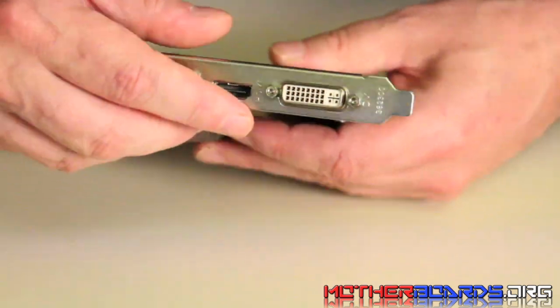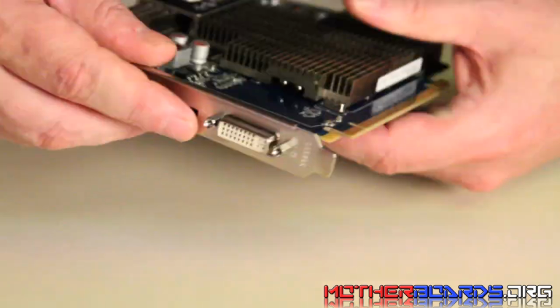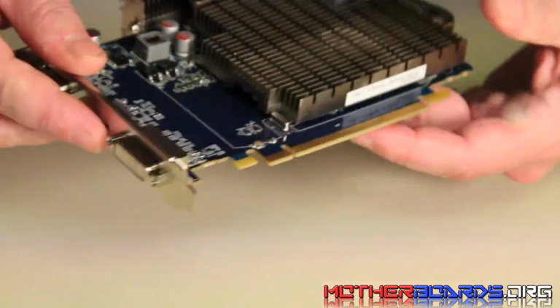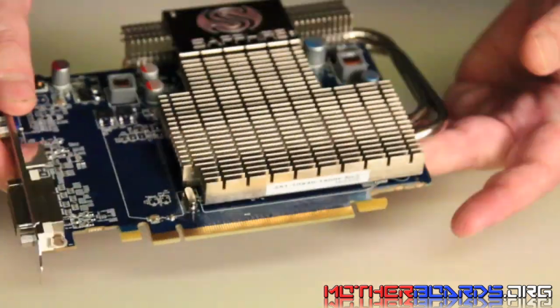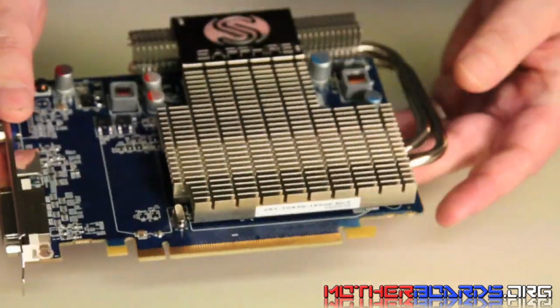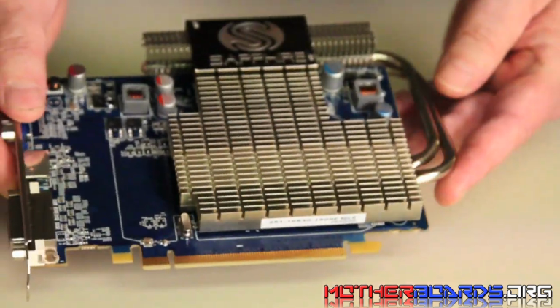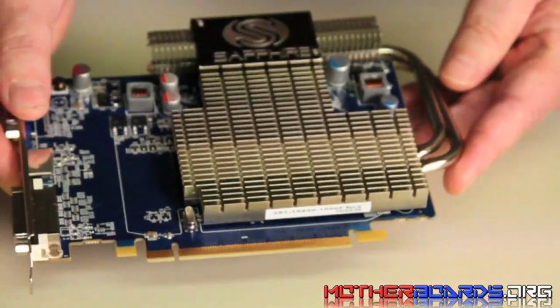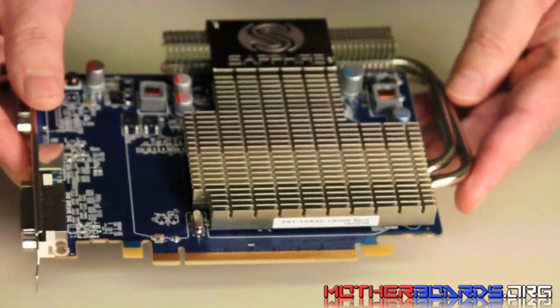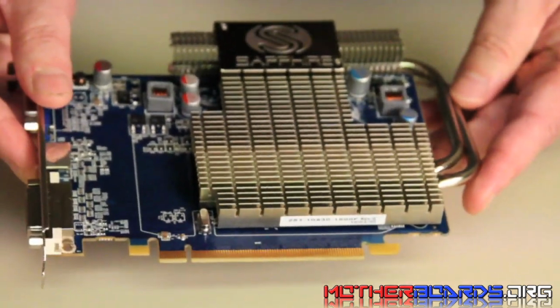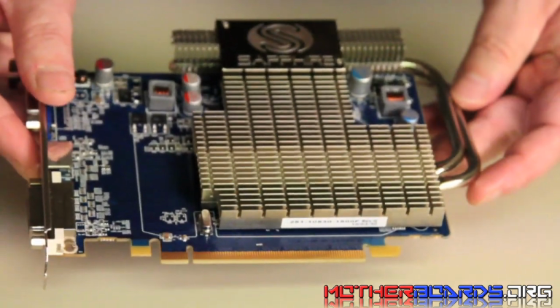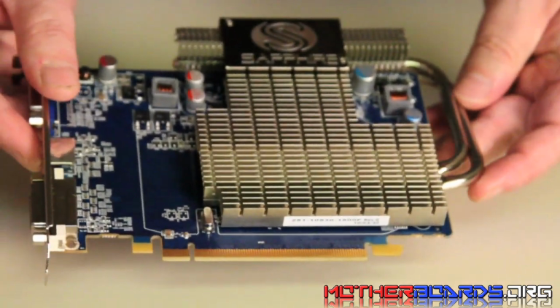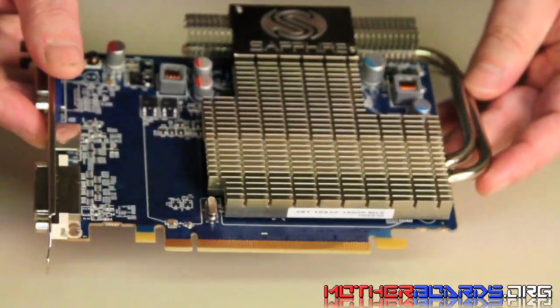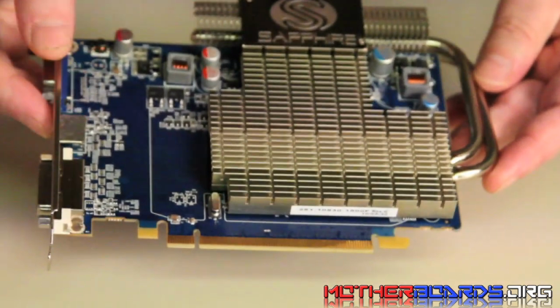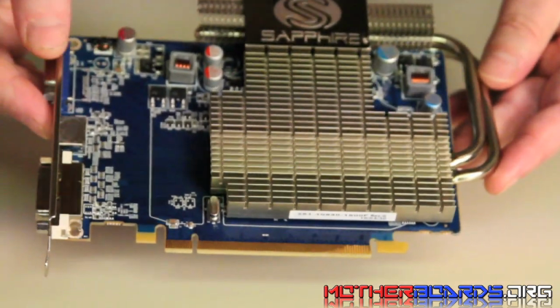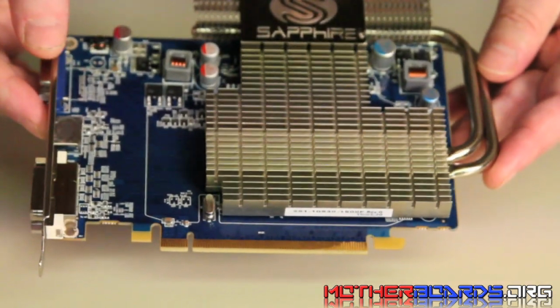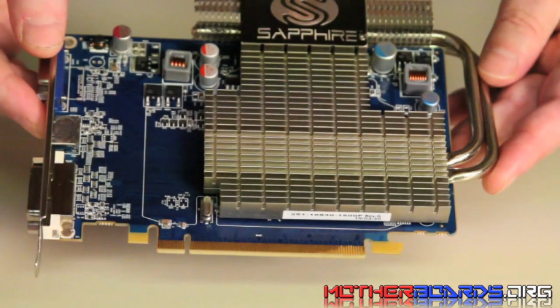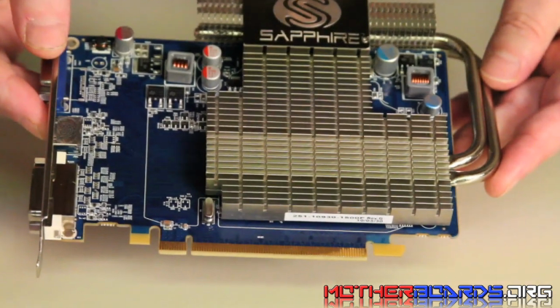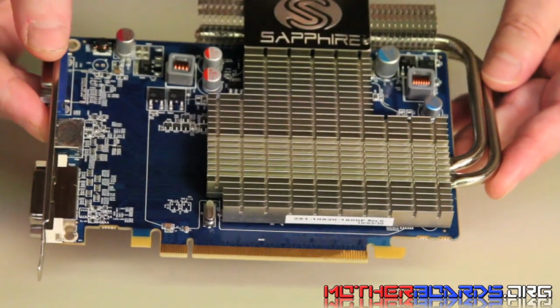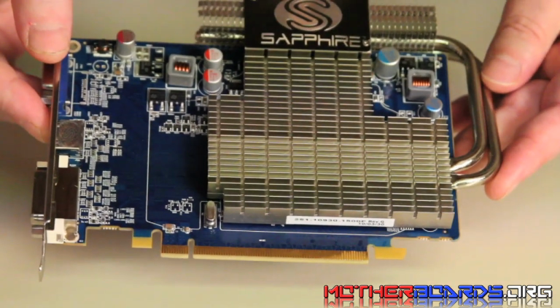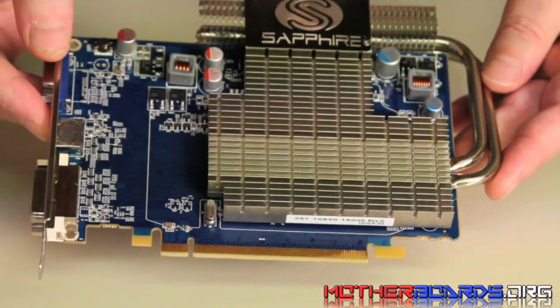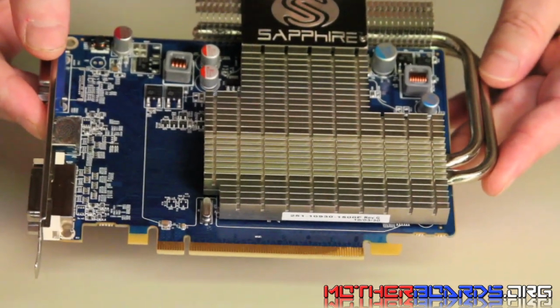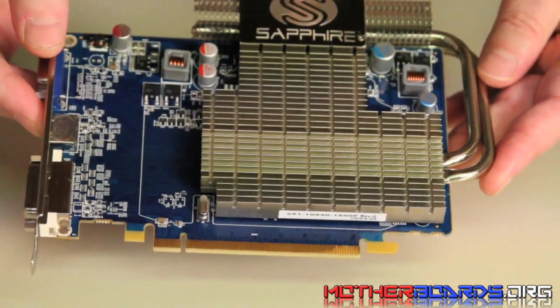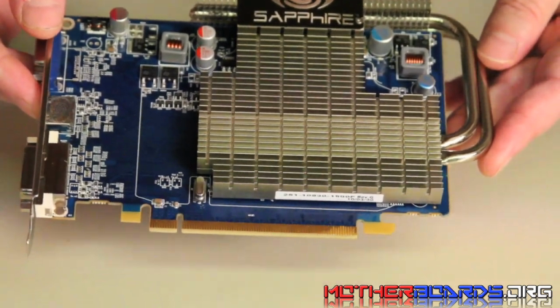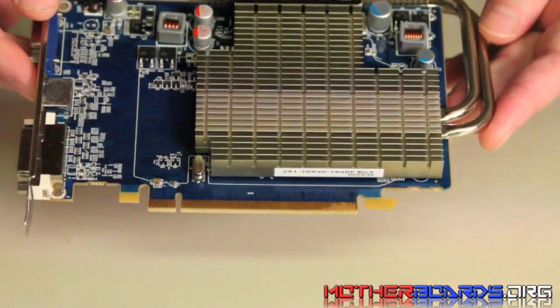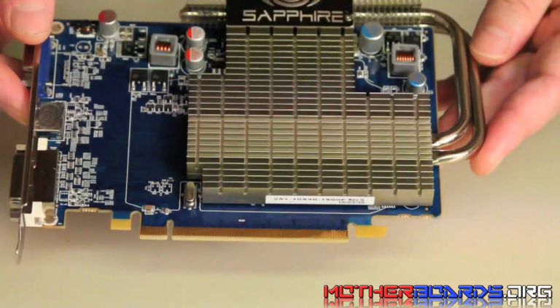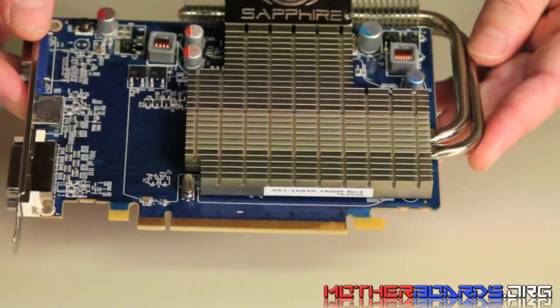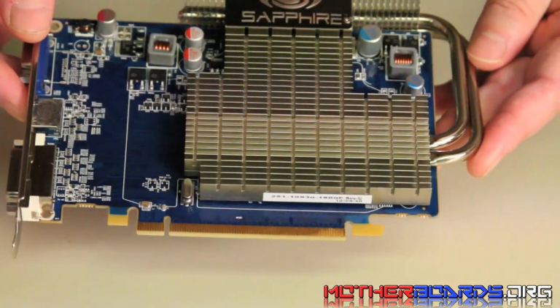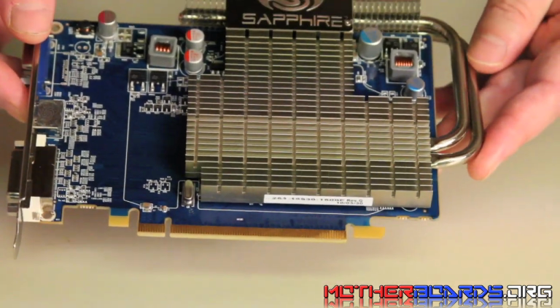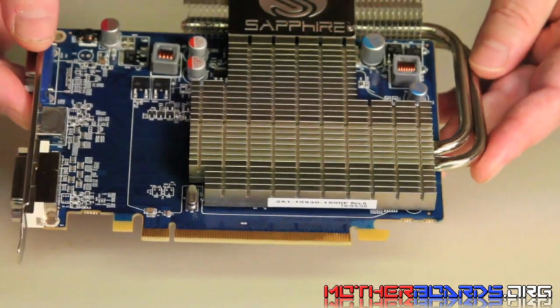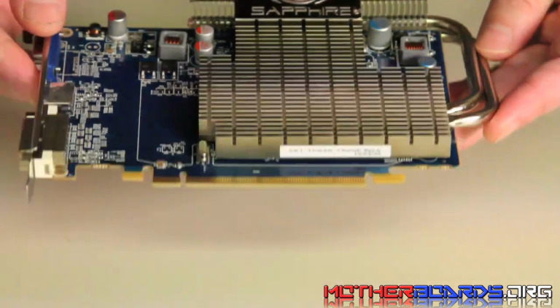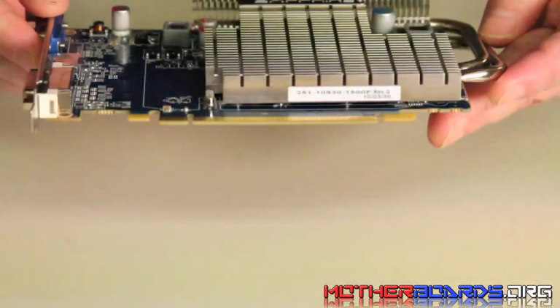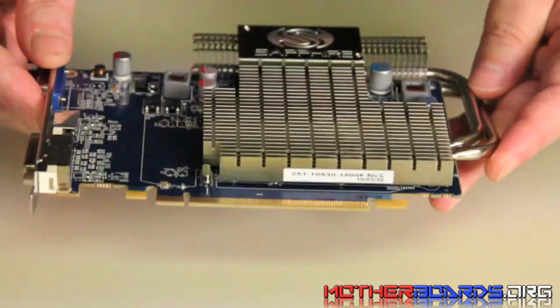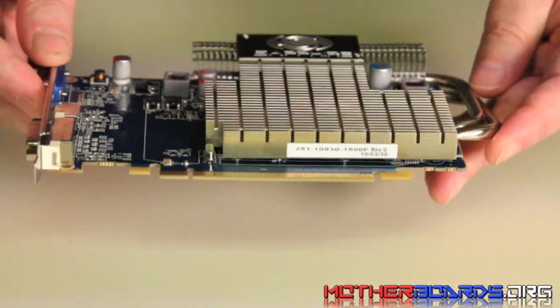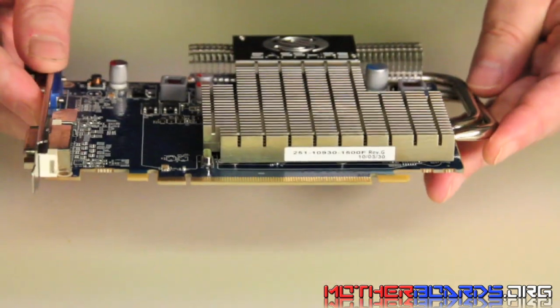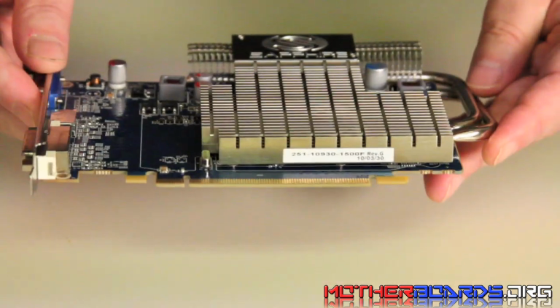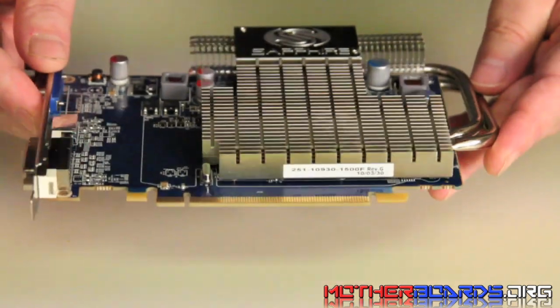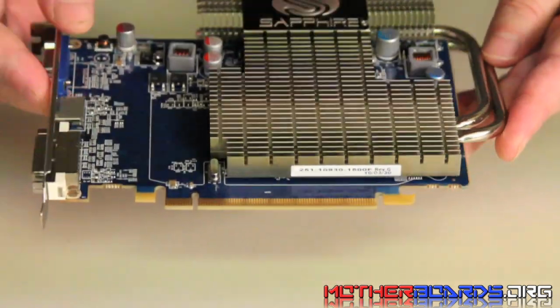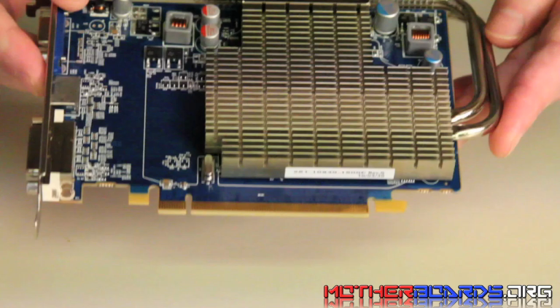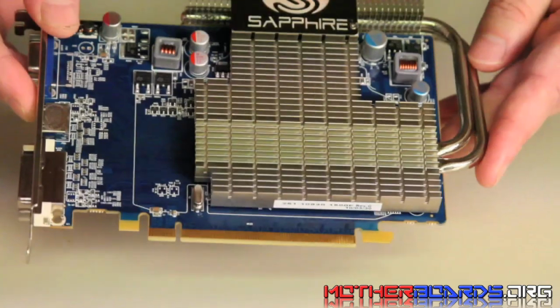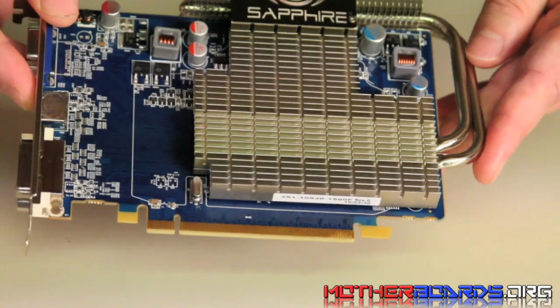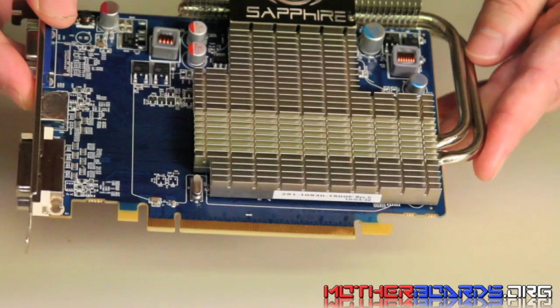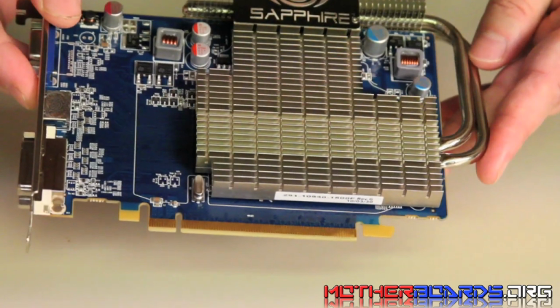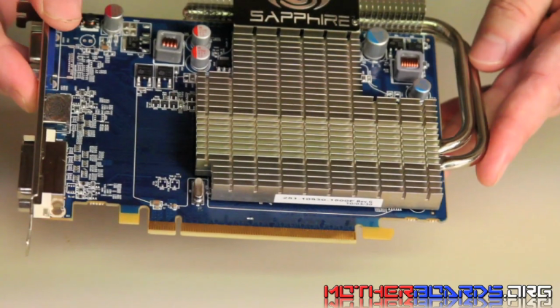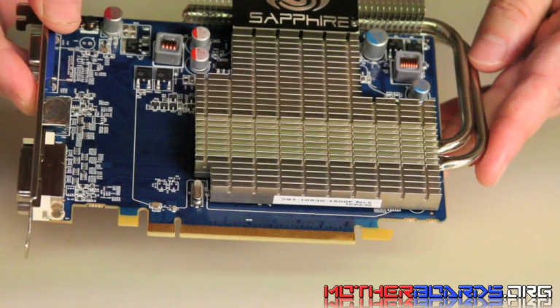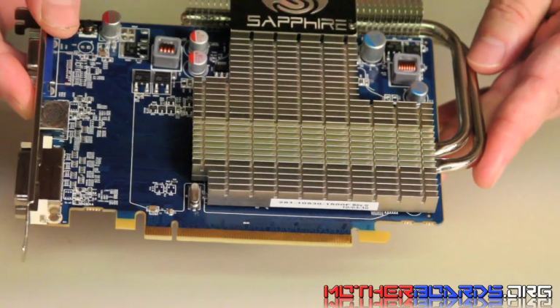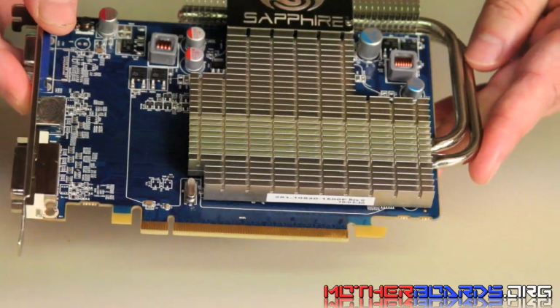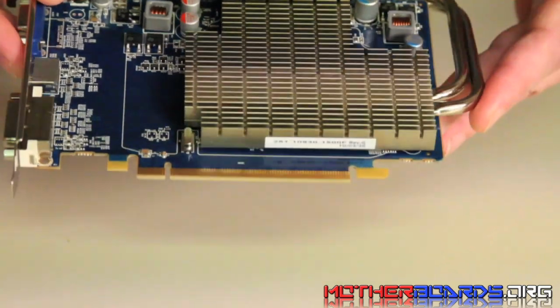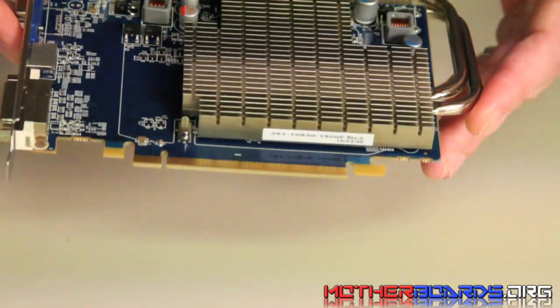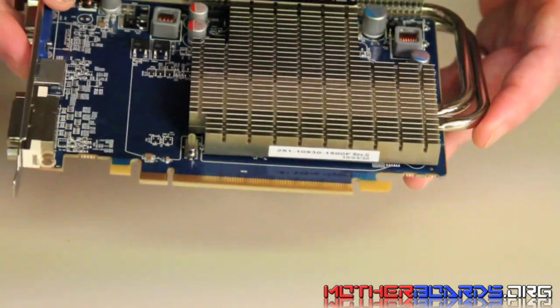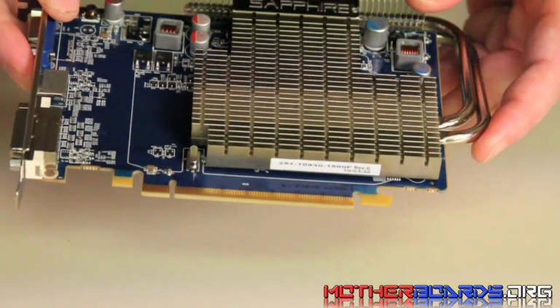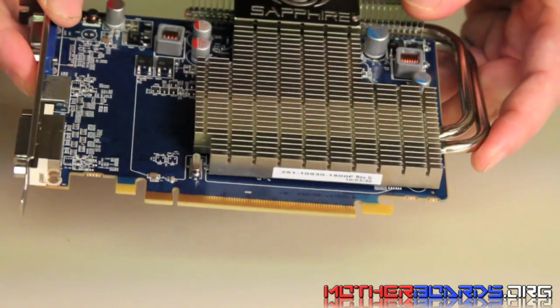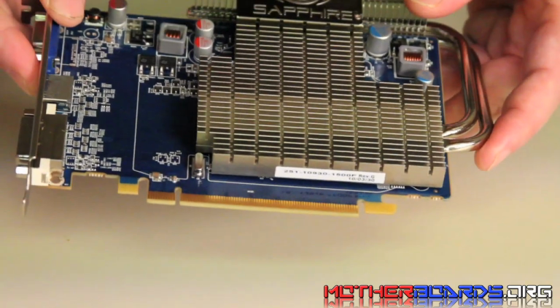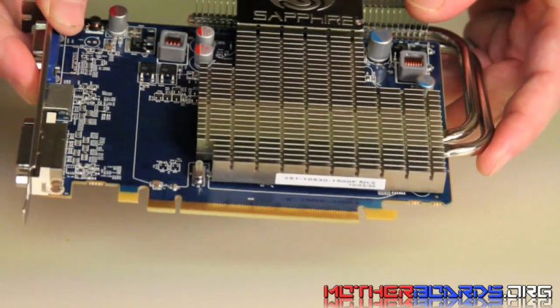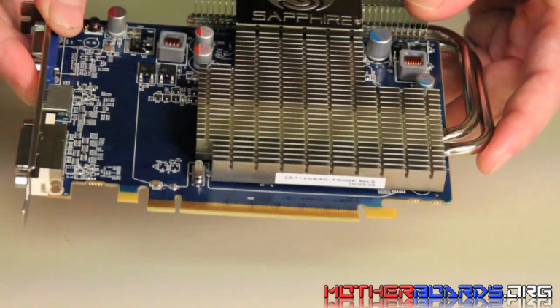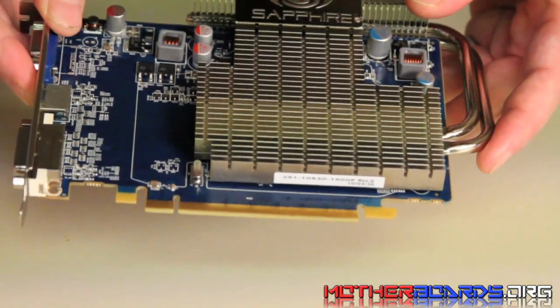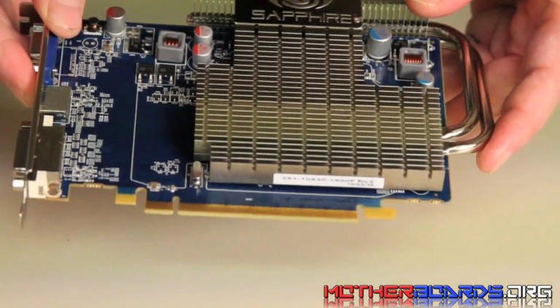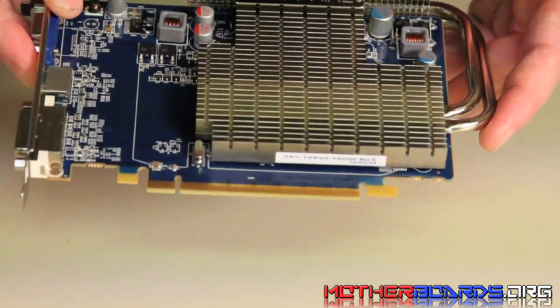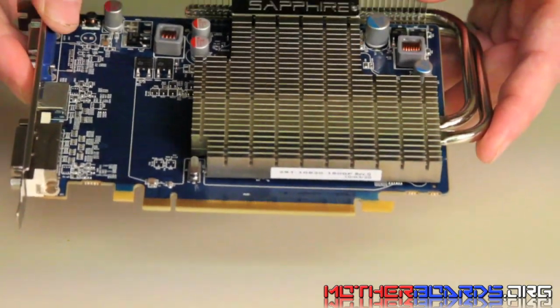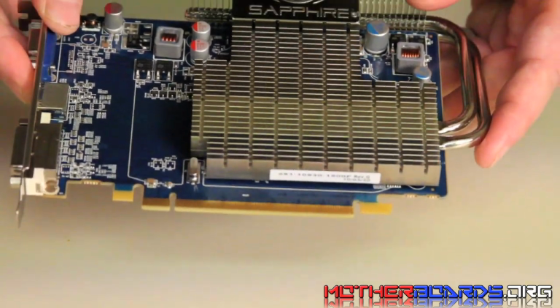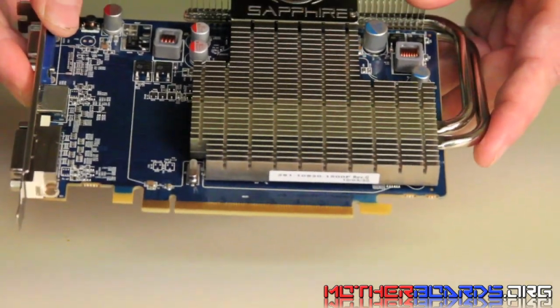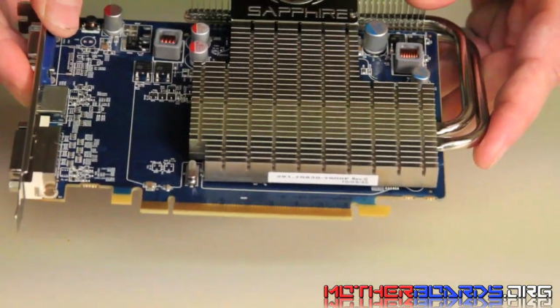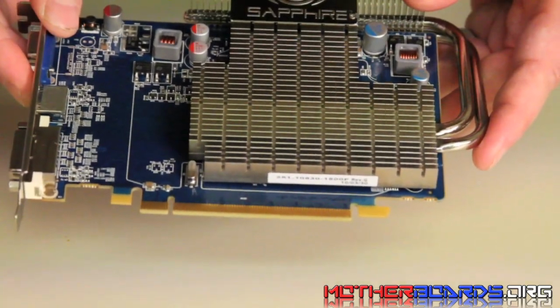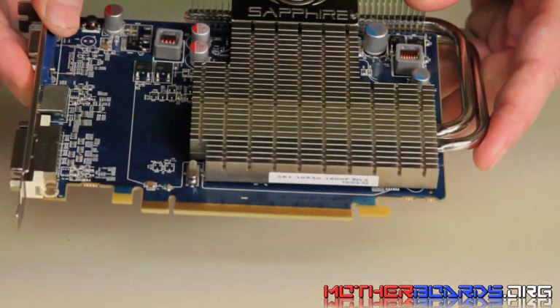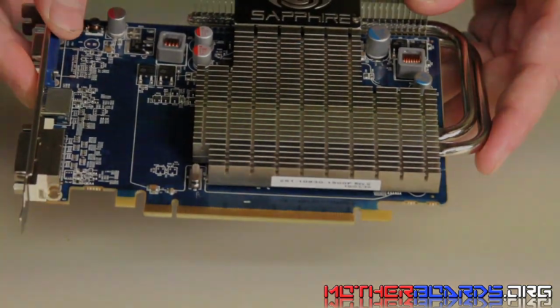Those are the features of the card. It's not a bad card. For an entry-level card, it's very small, very compact, and the actual cooling solution does work.